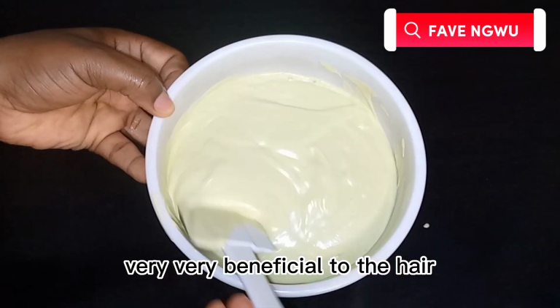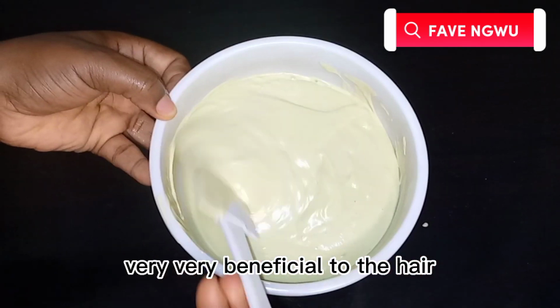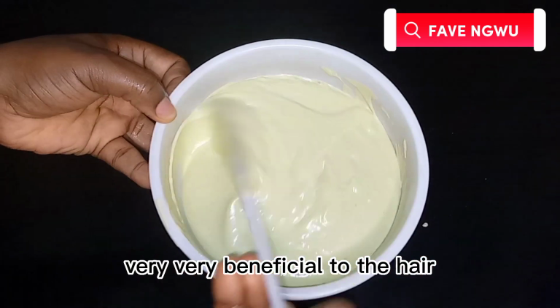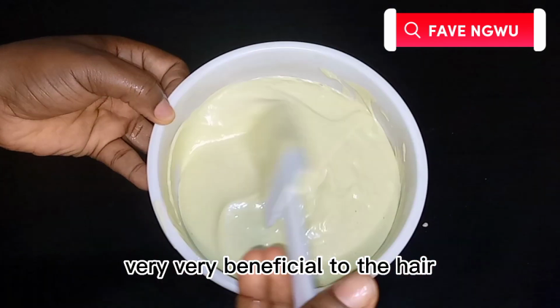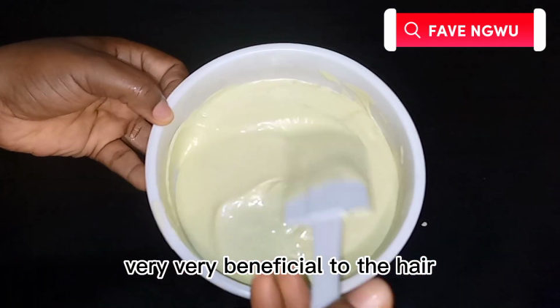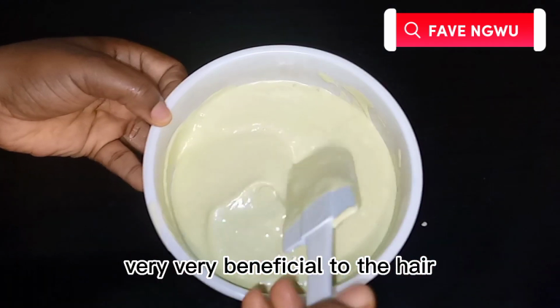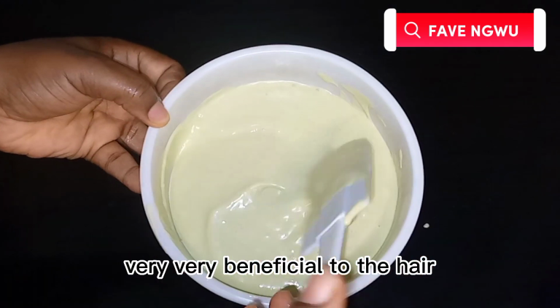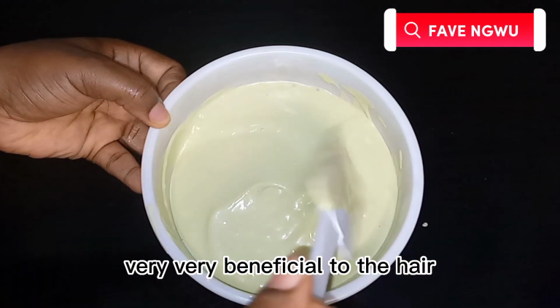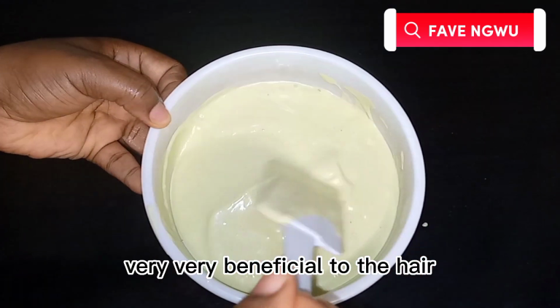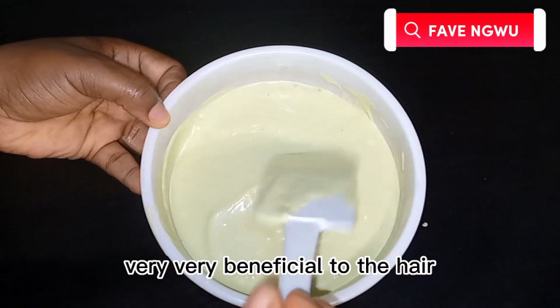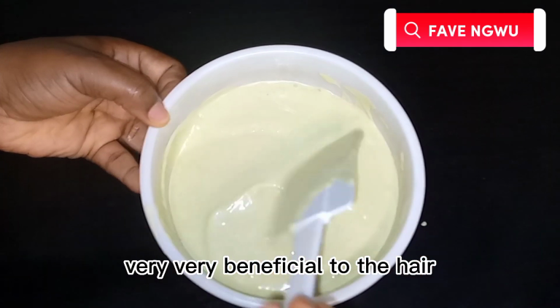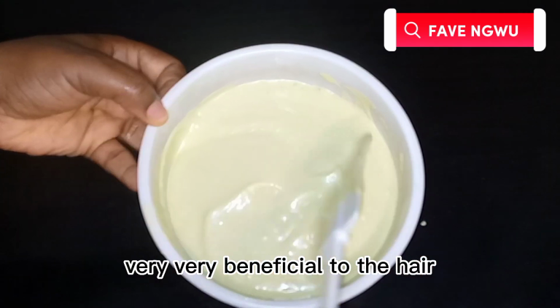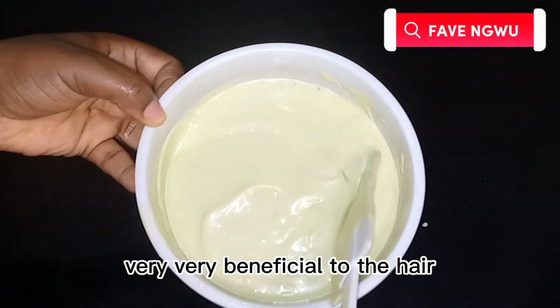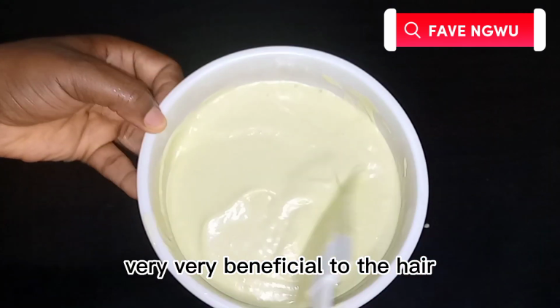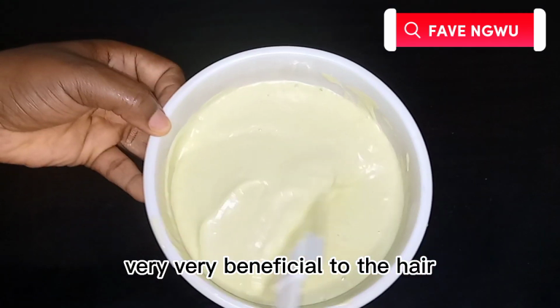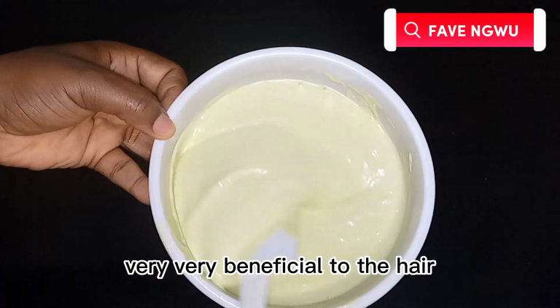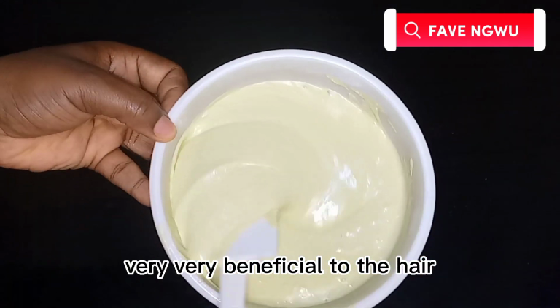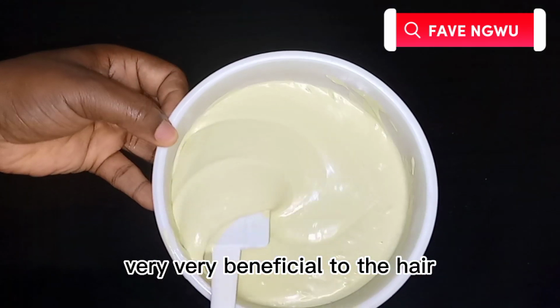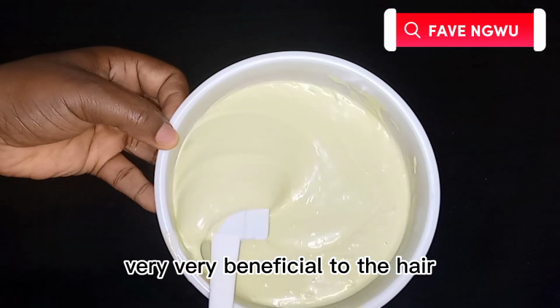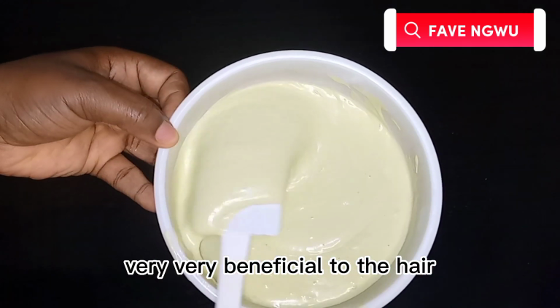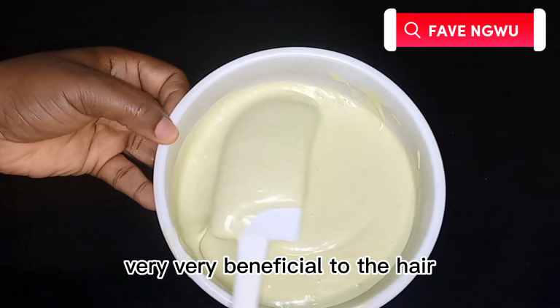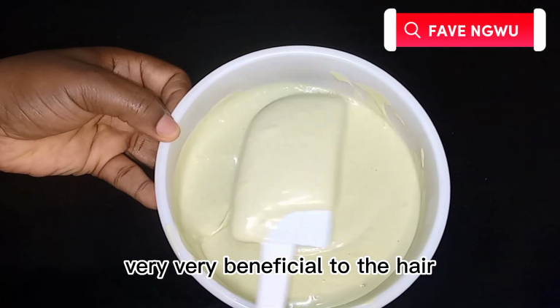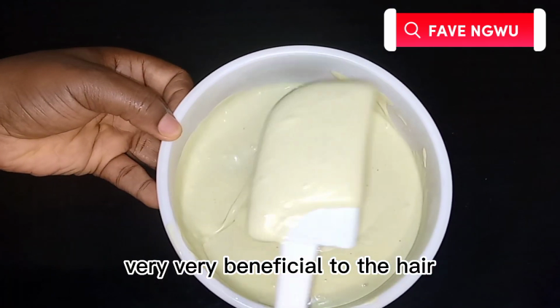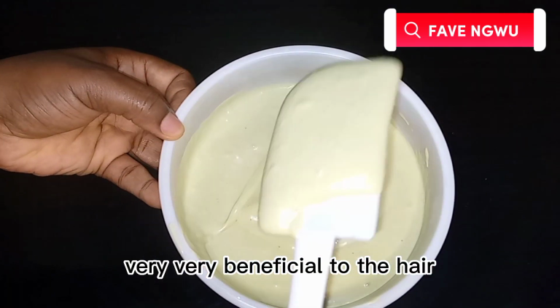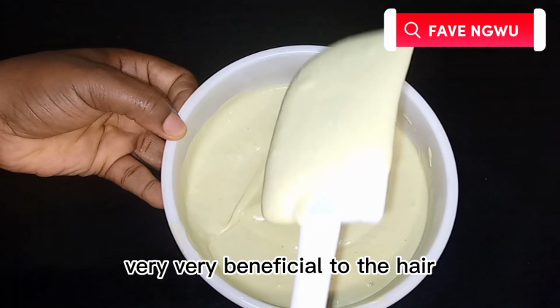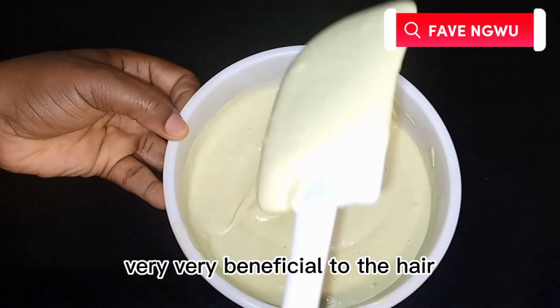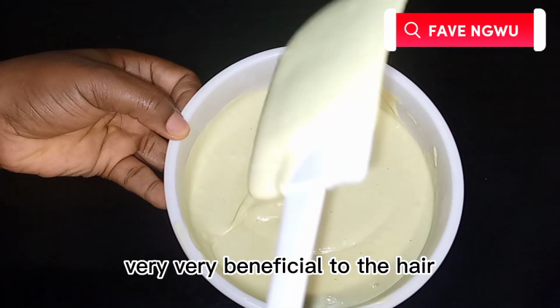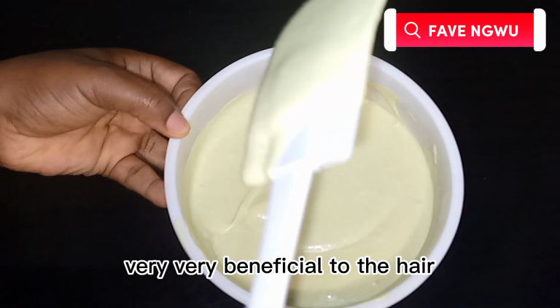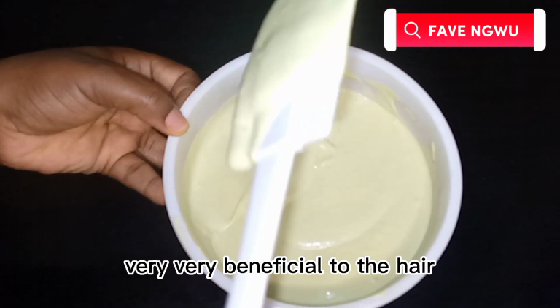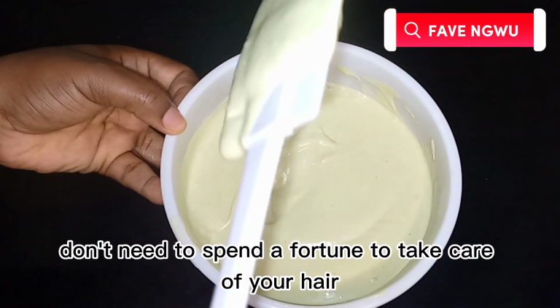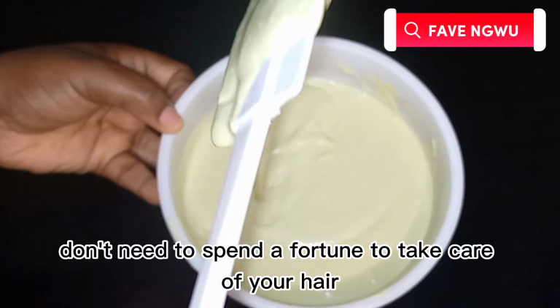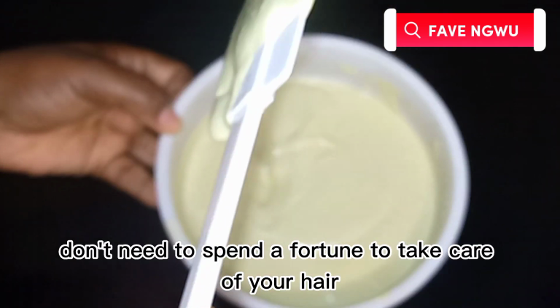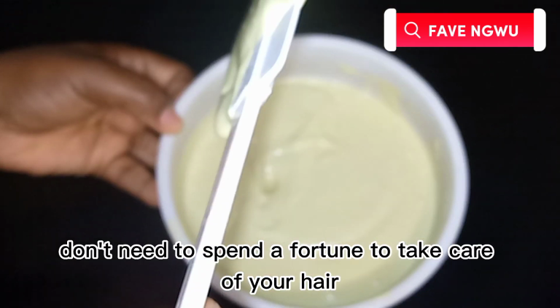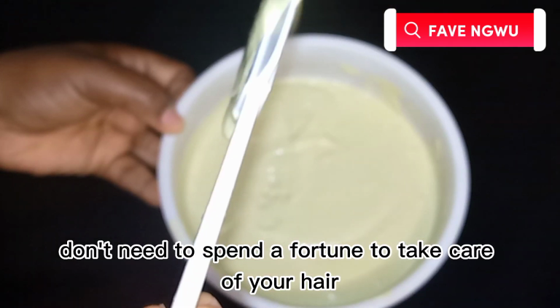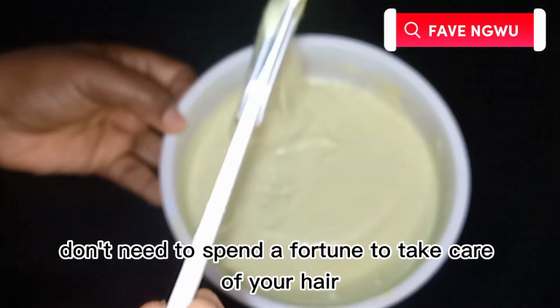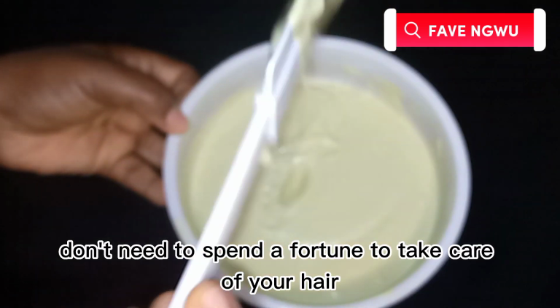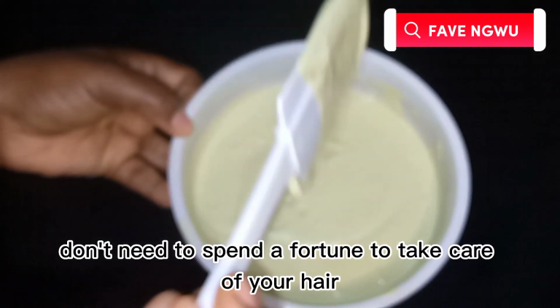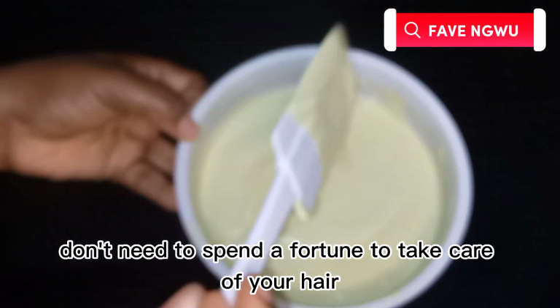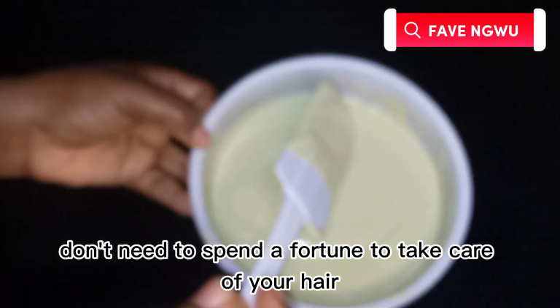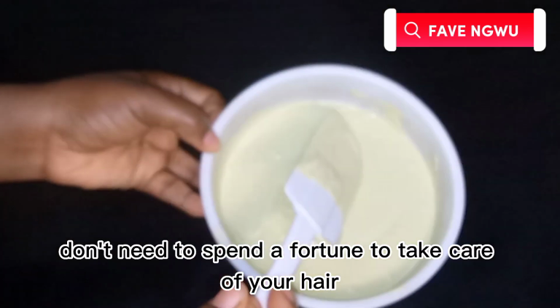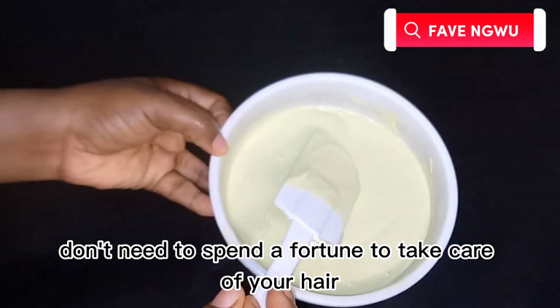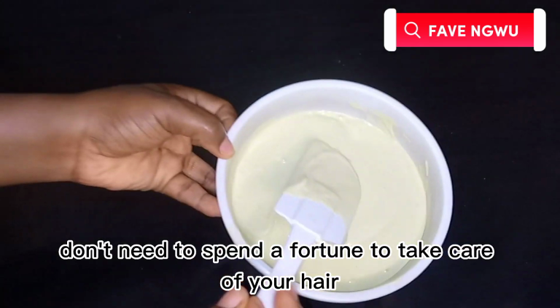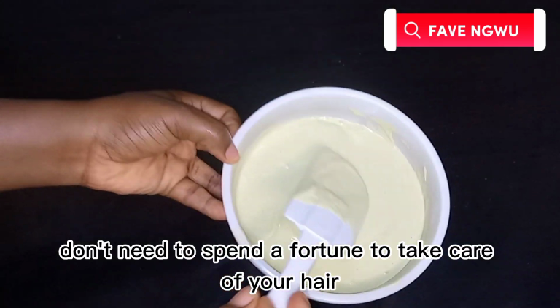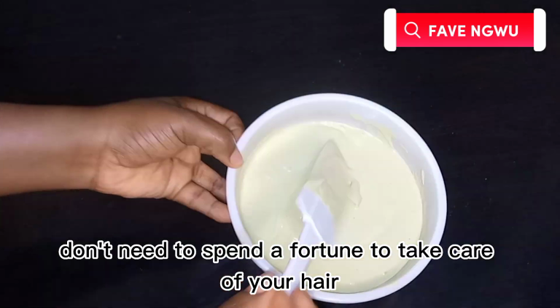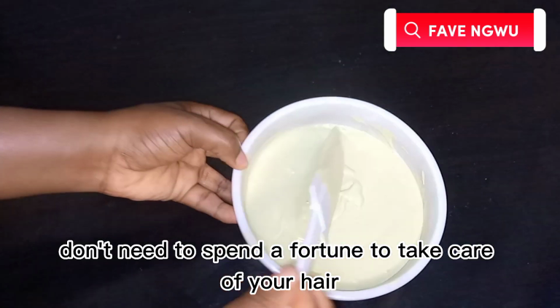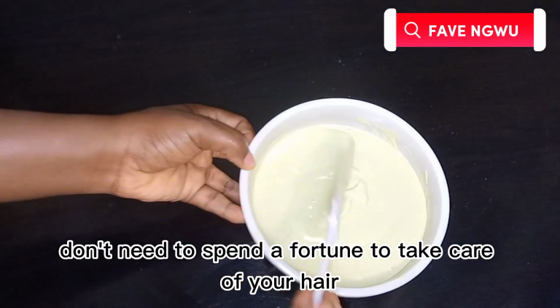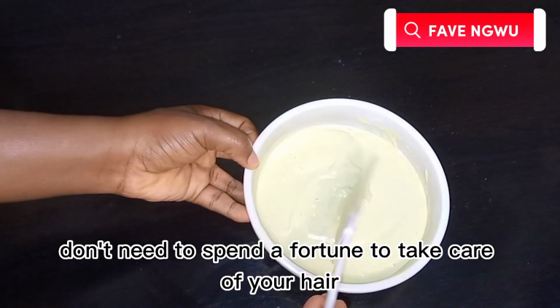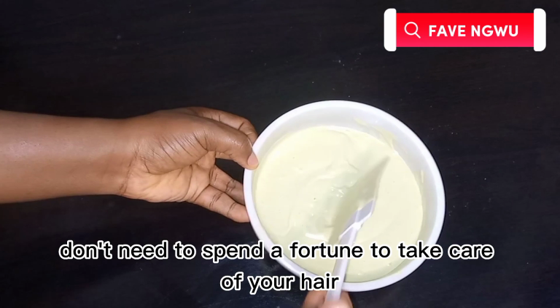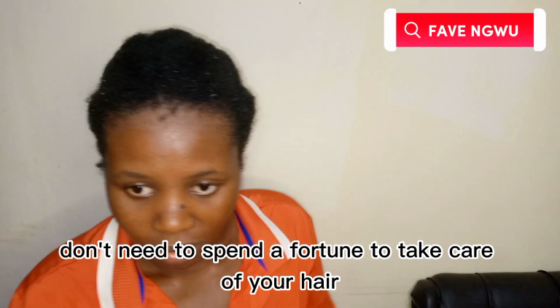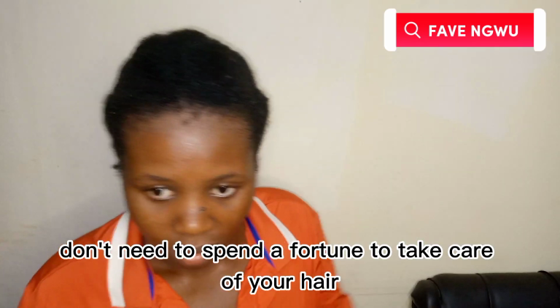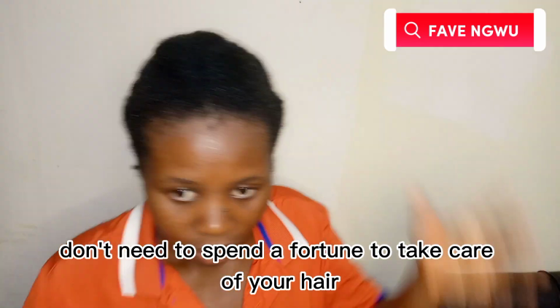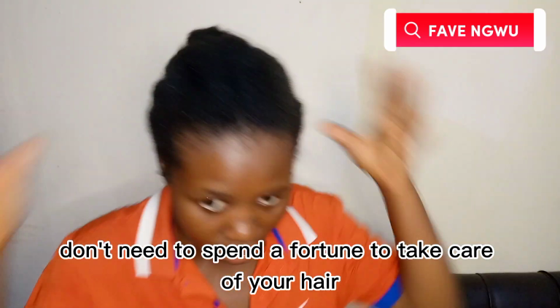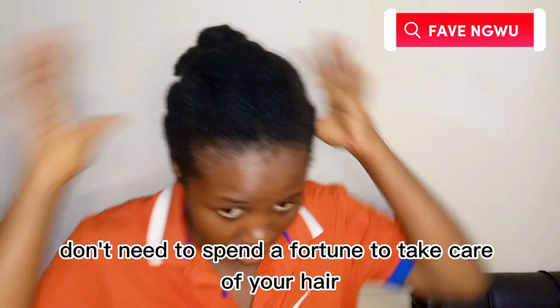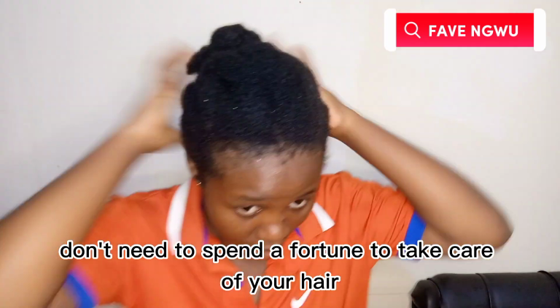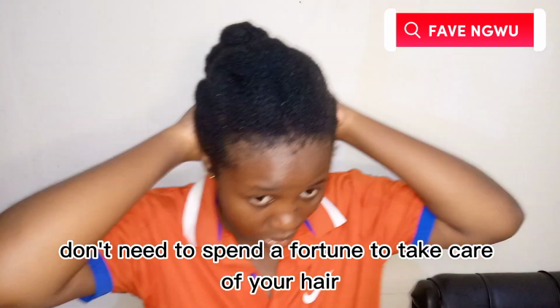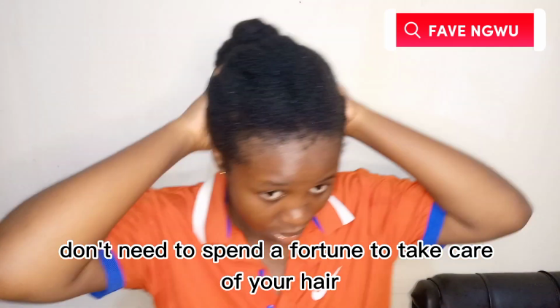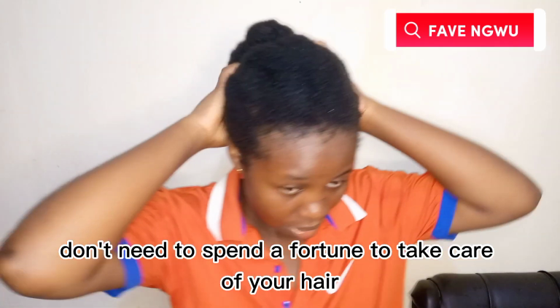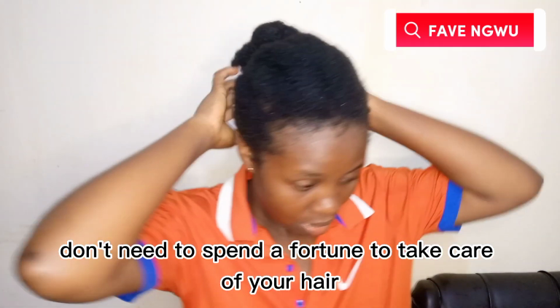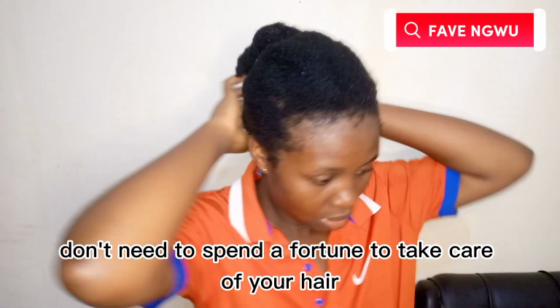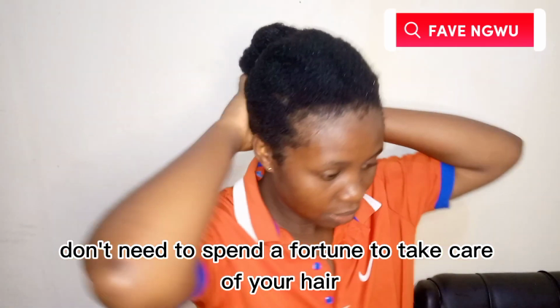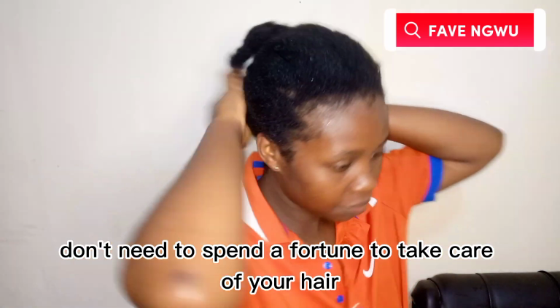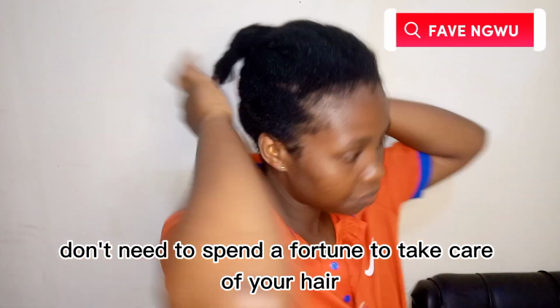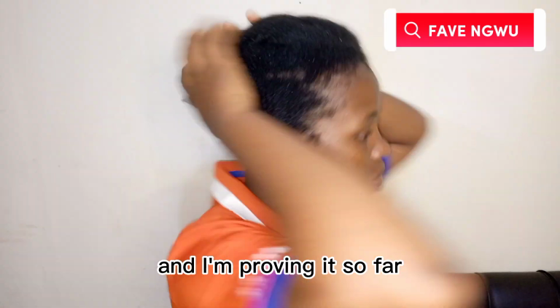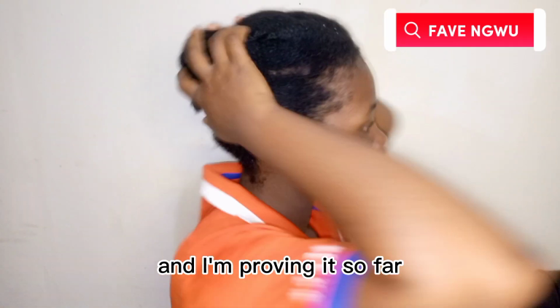This is our yummy deep conditioner, guys — very inexpensive and very beneficial for the hair. You don't need to spend a fortune to take care of your hair, and I'm proving it.